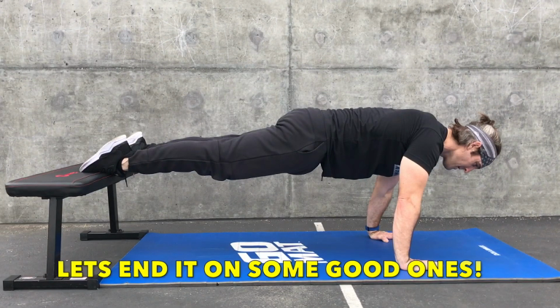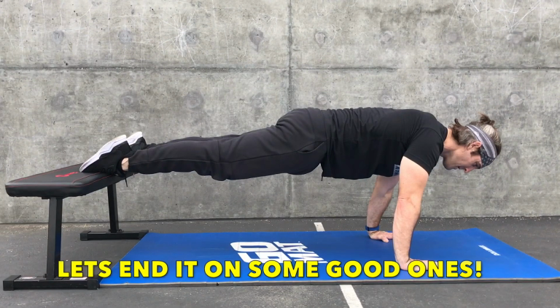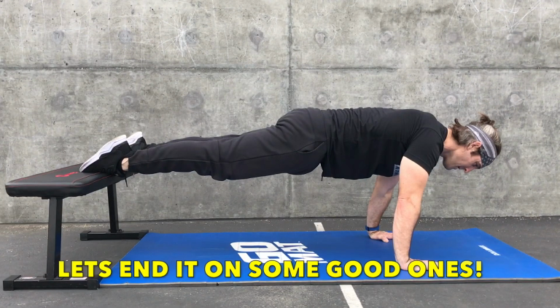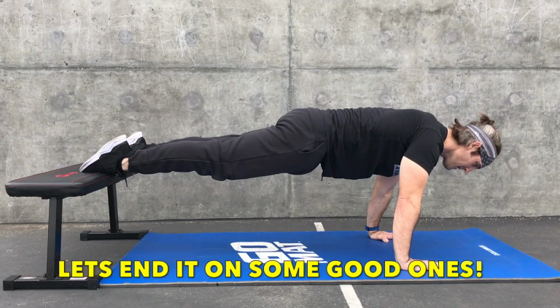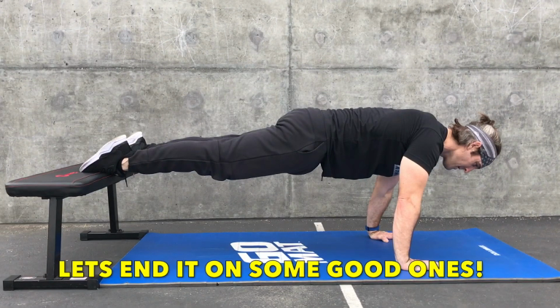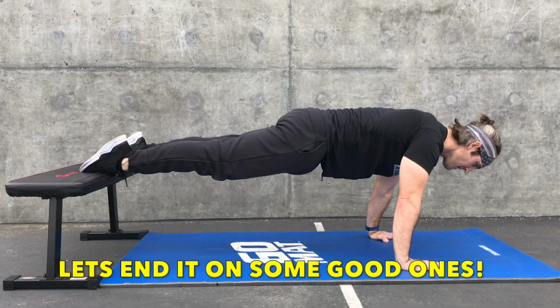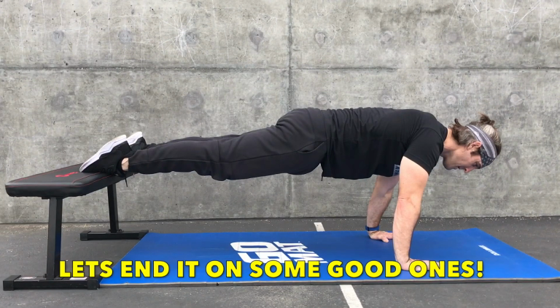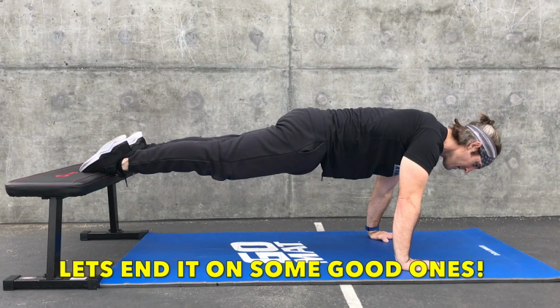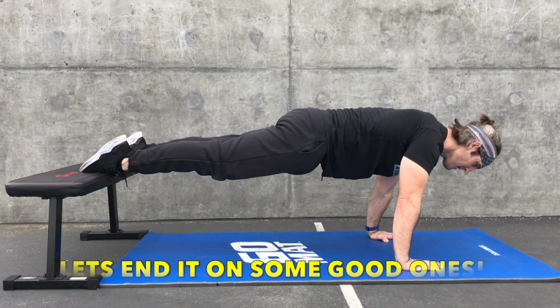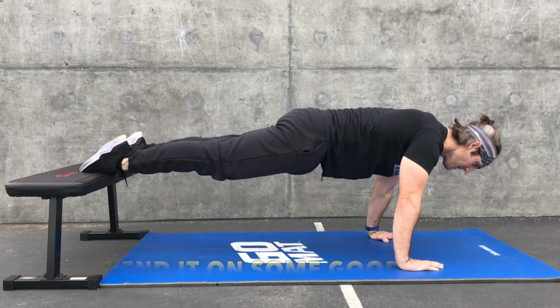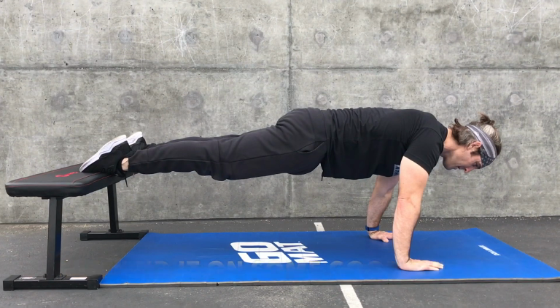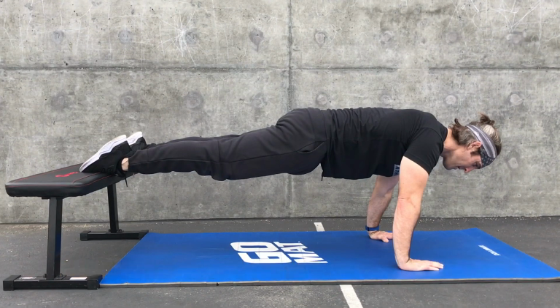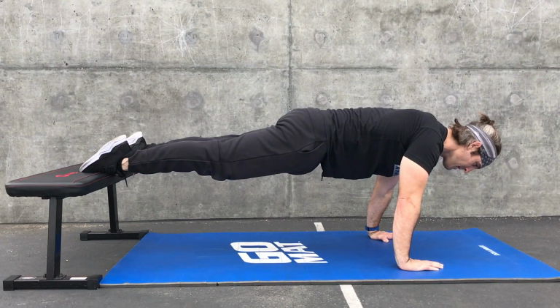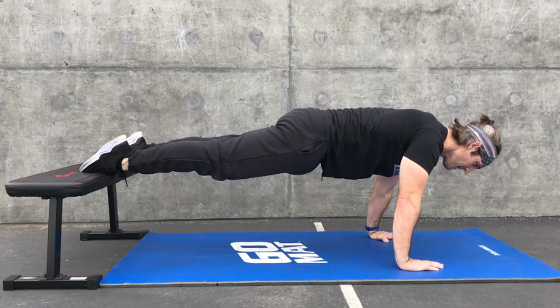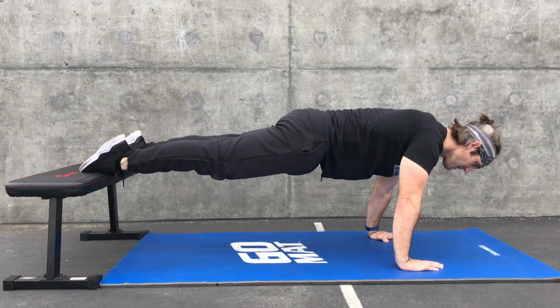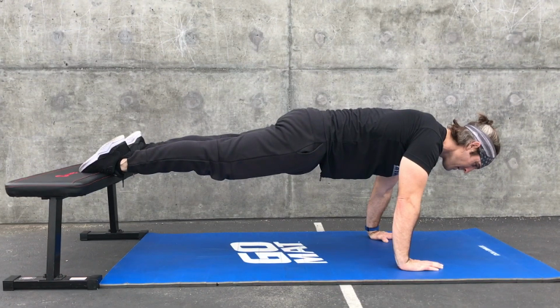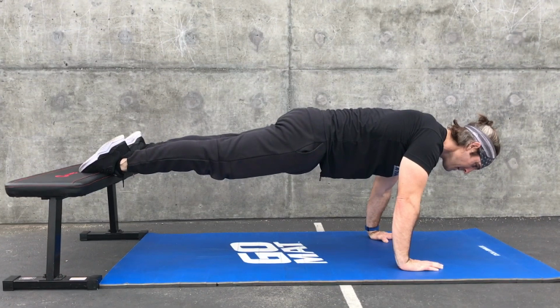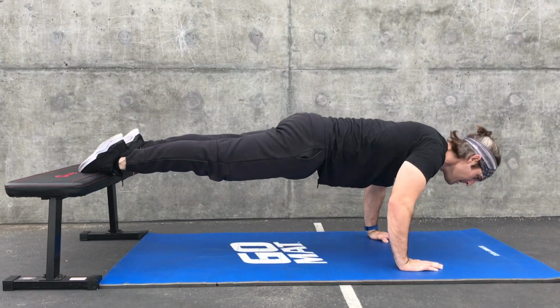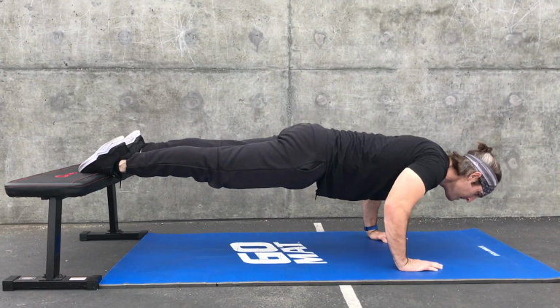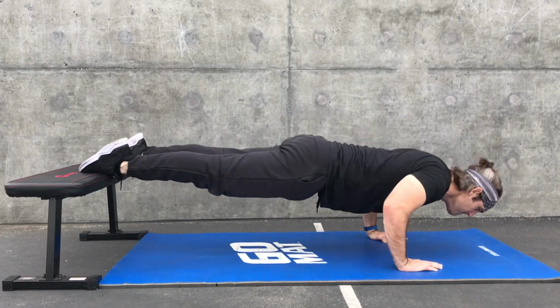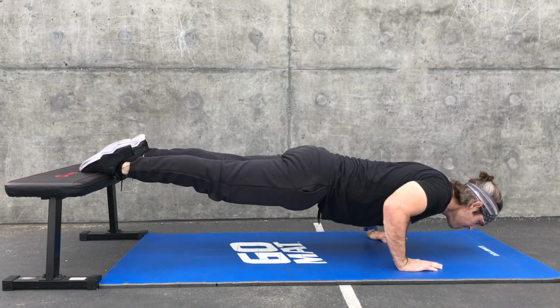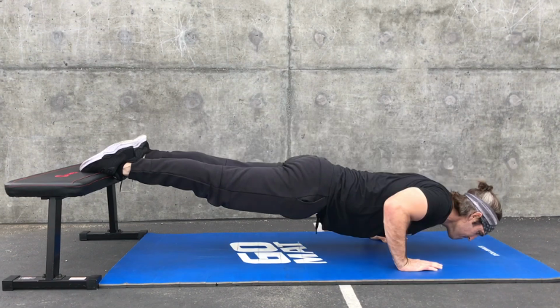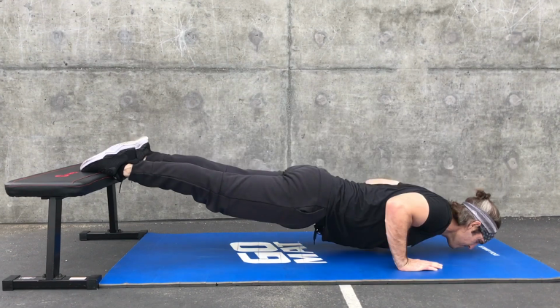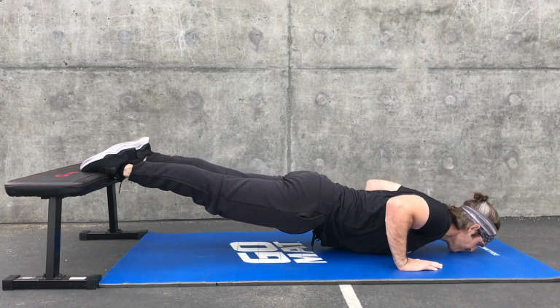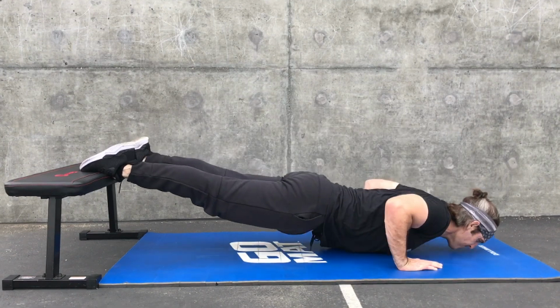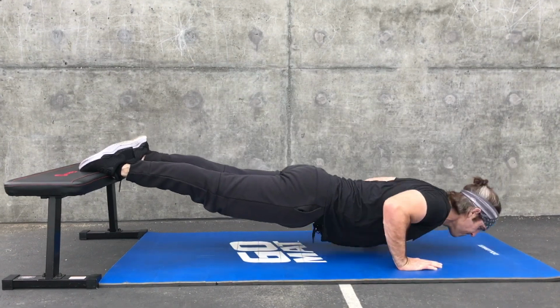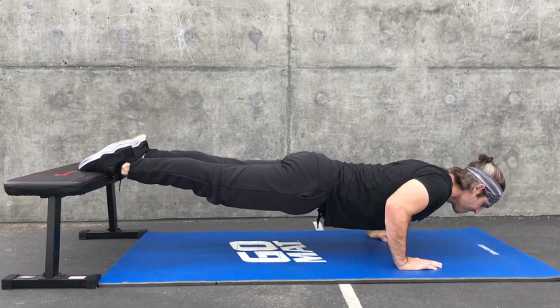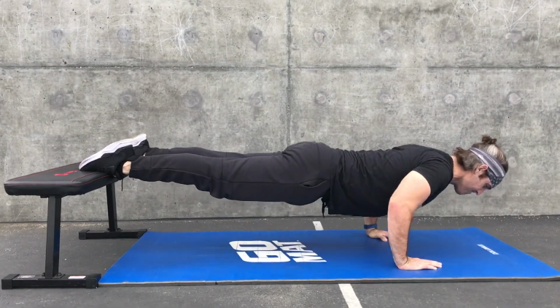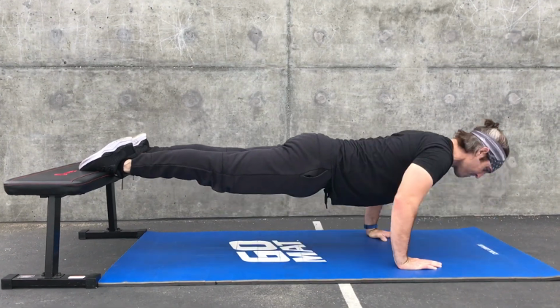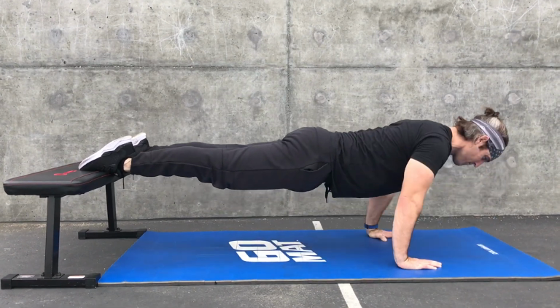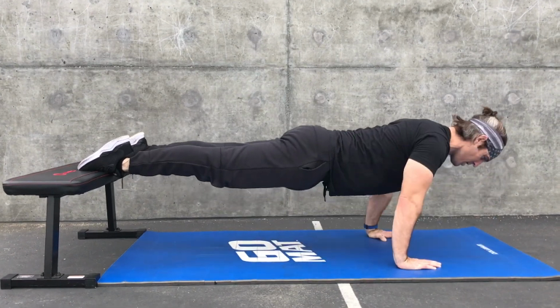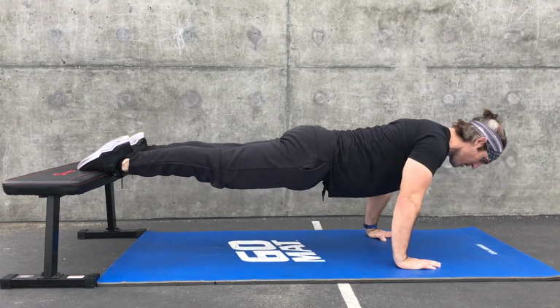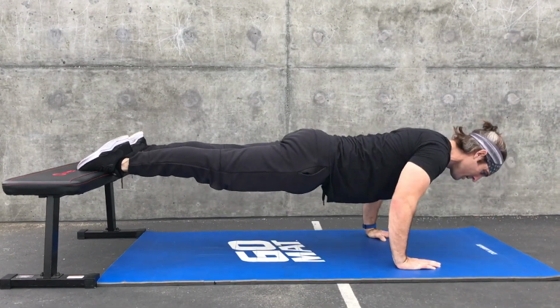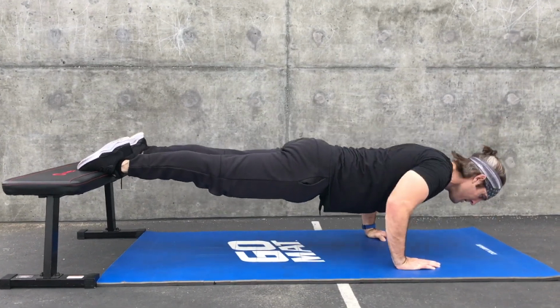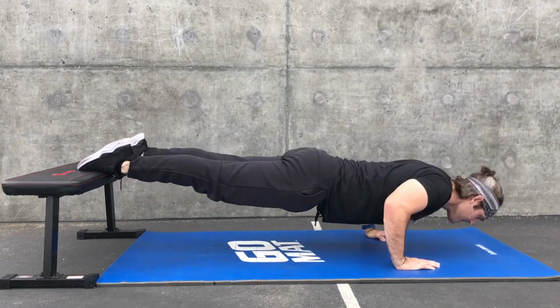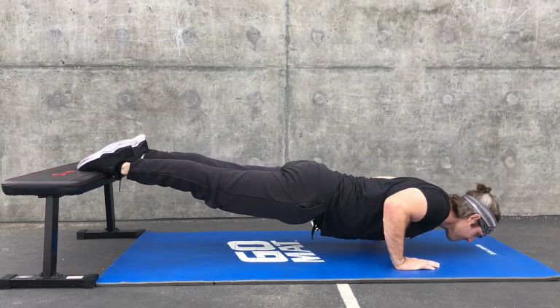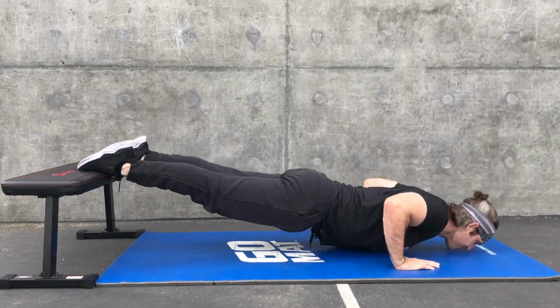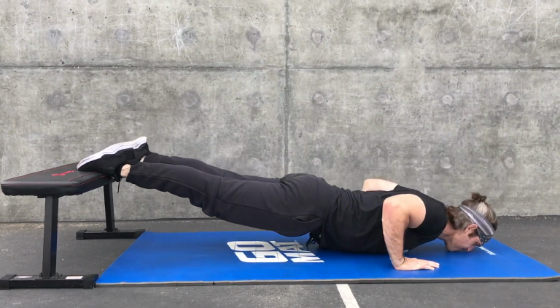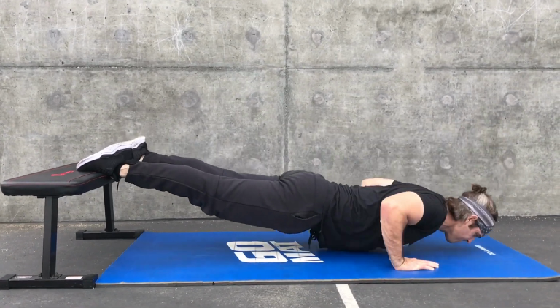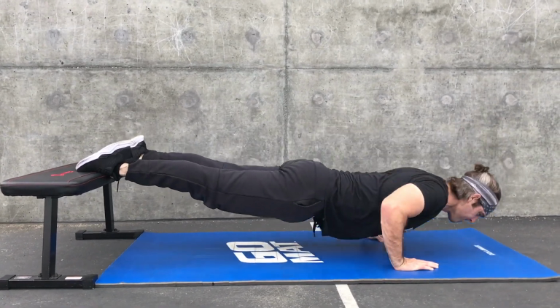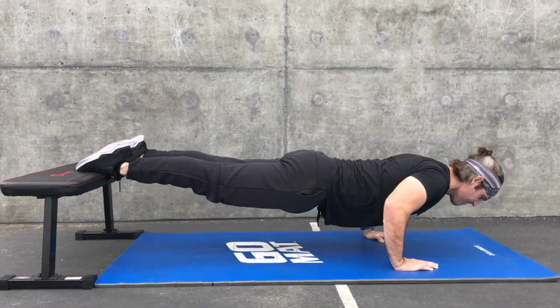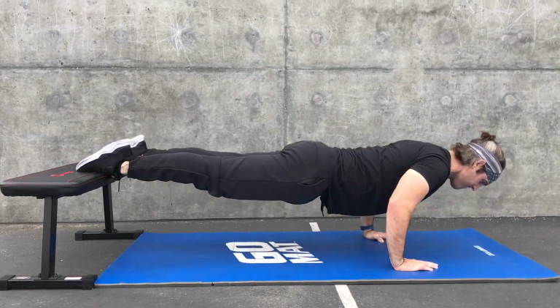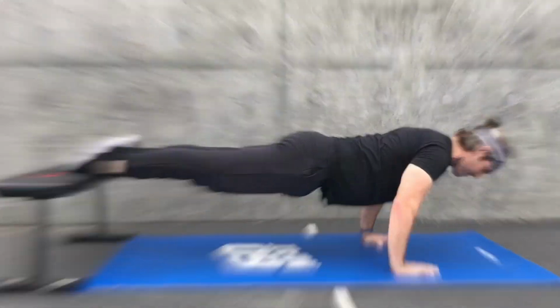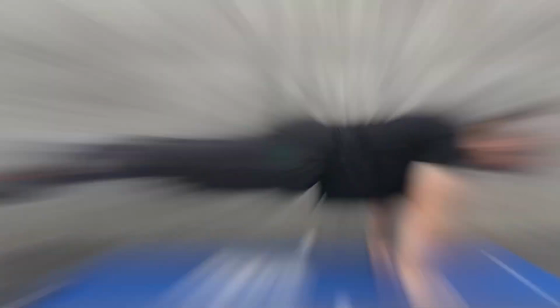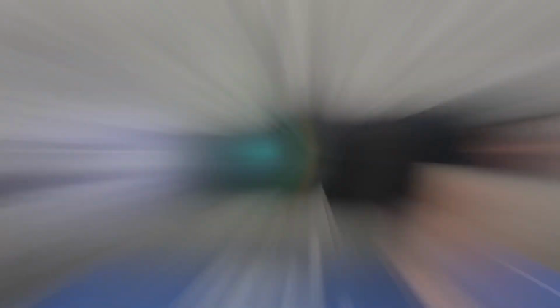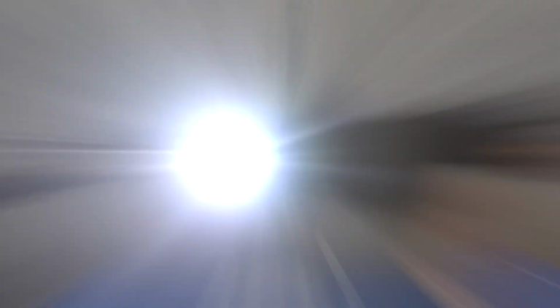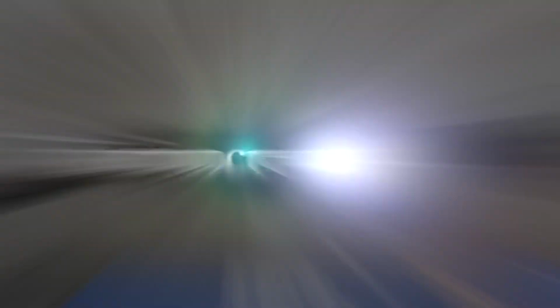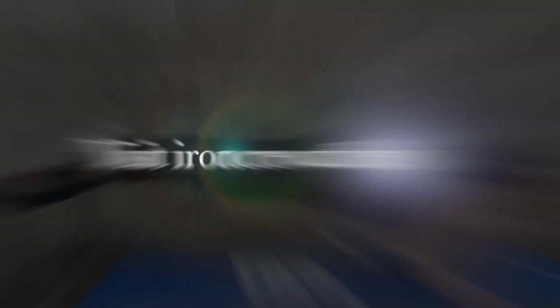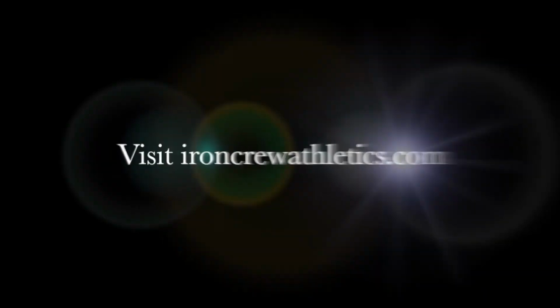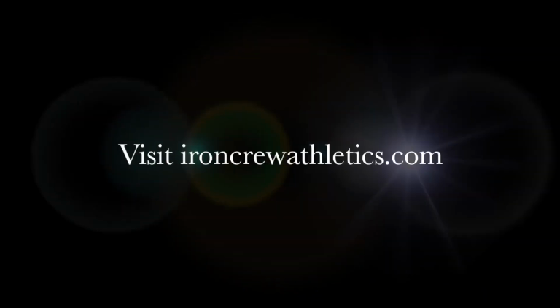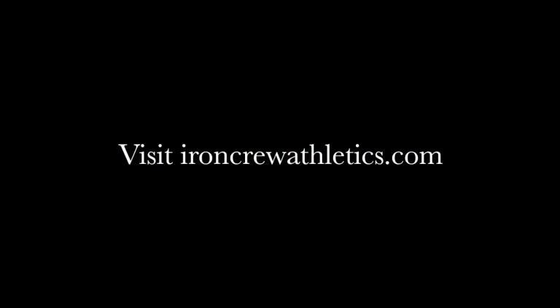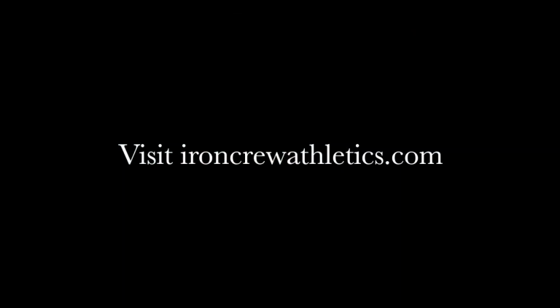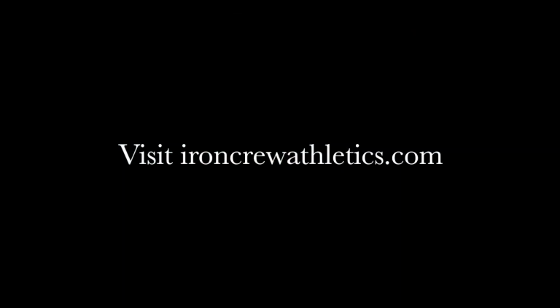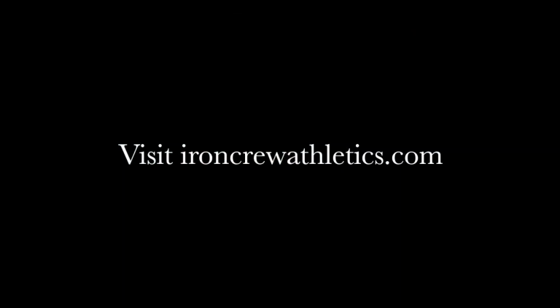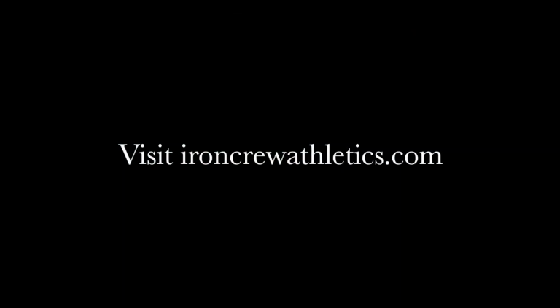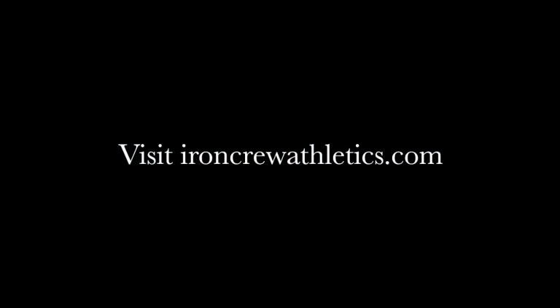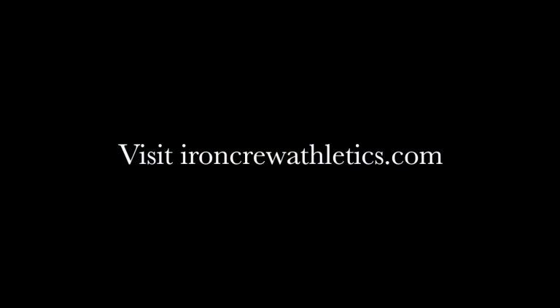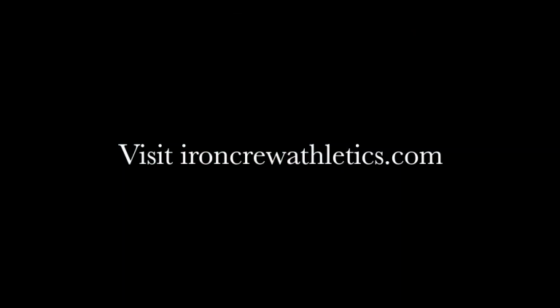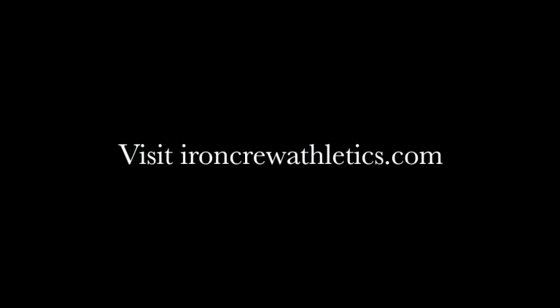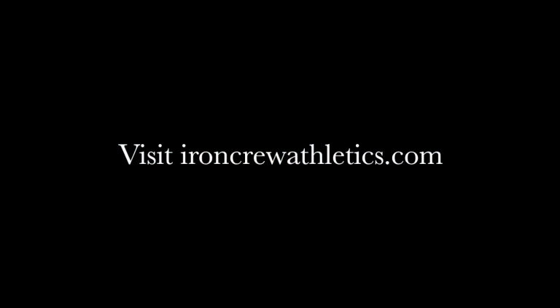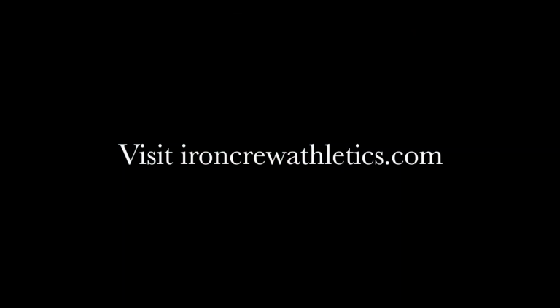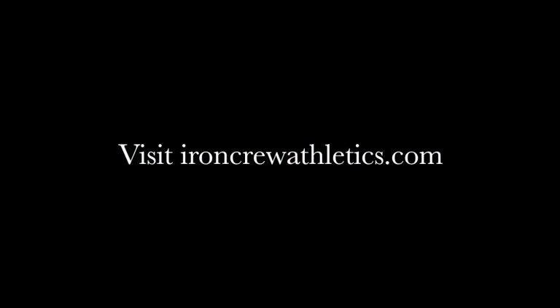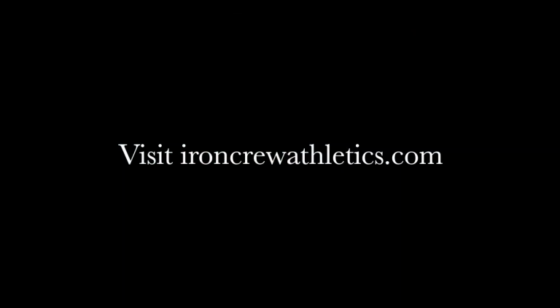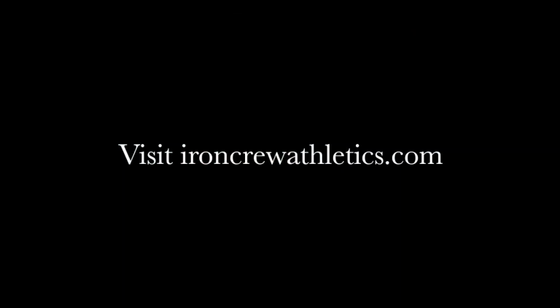This is the way it should look. Thank you for watching — remember to subscribe to the channel, like and share.